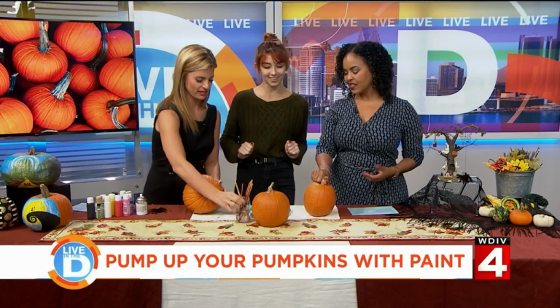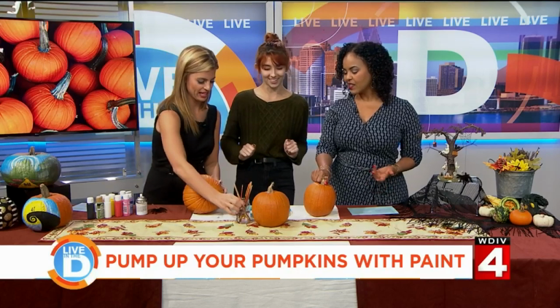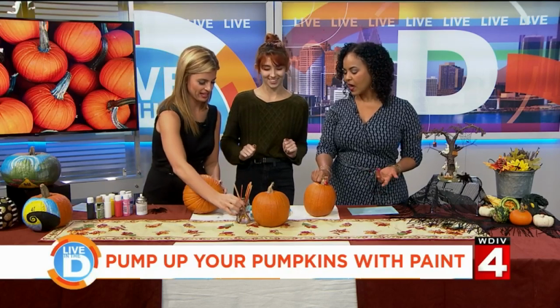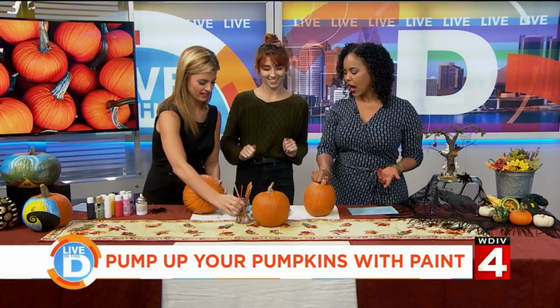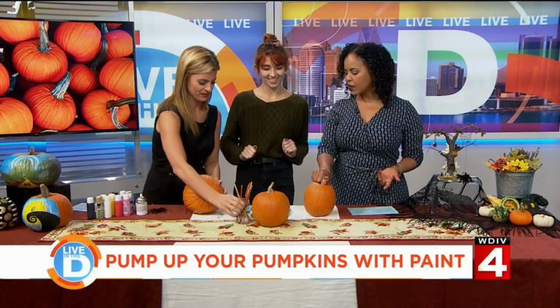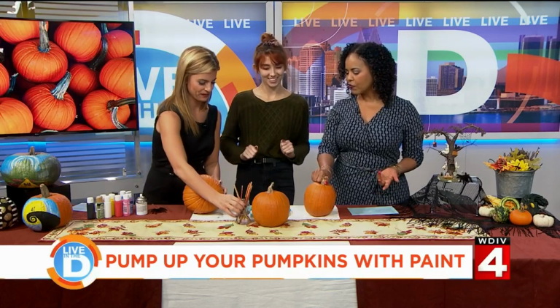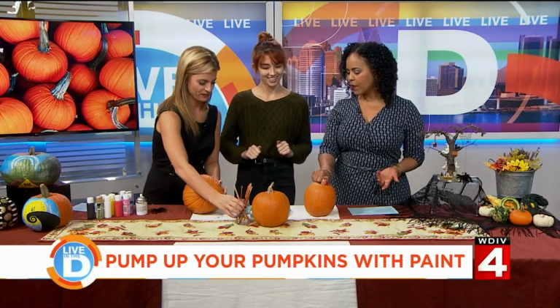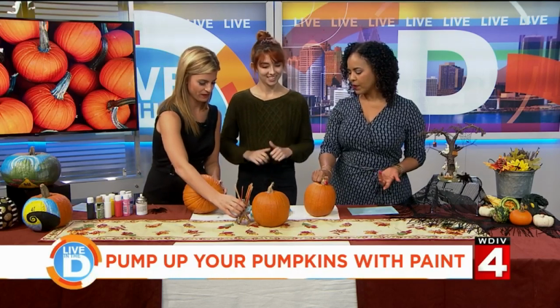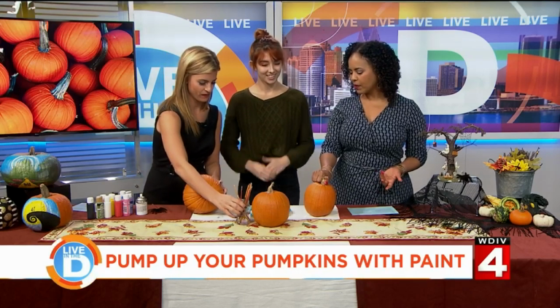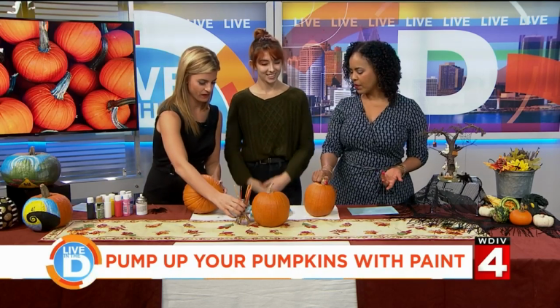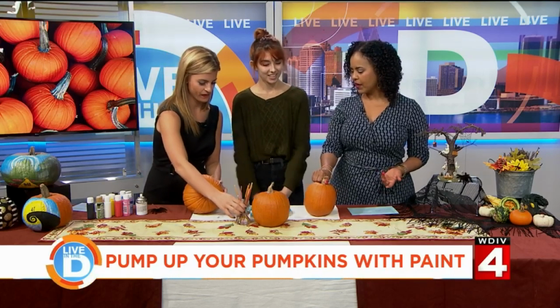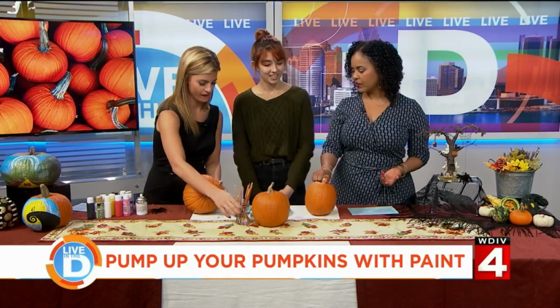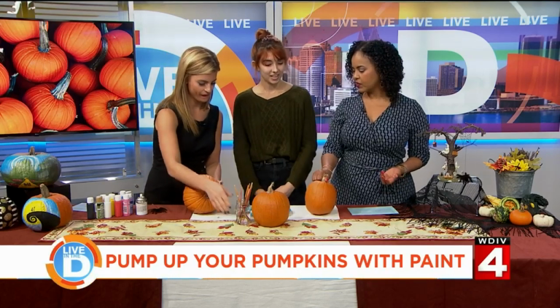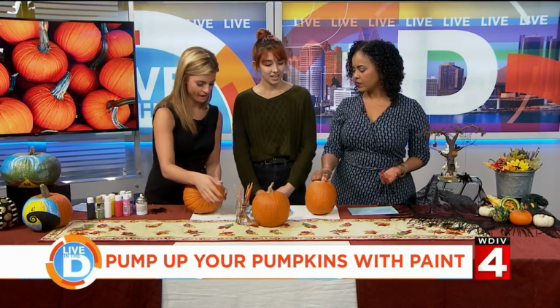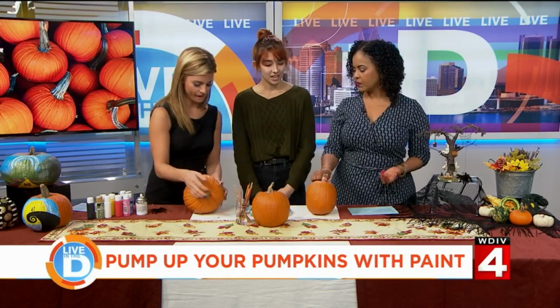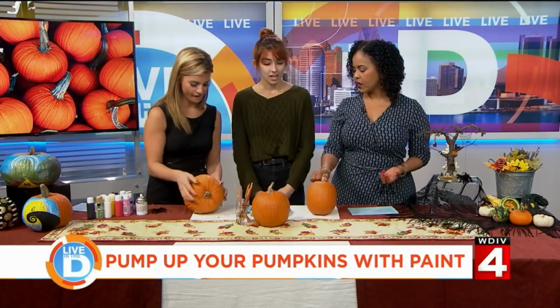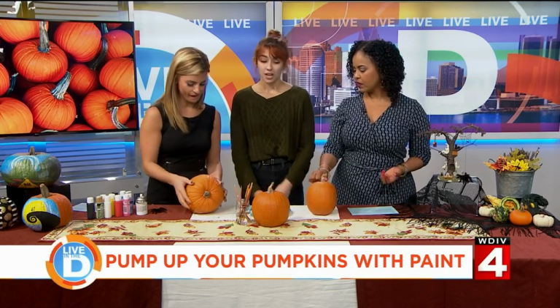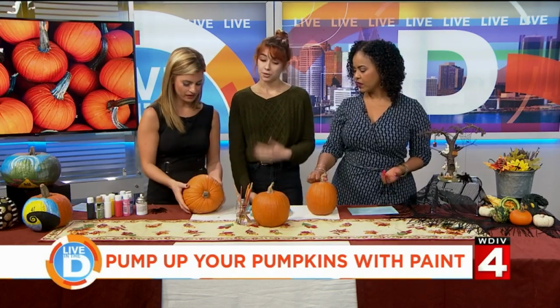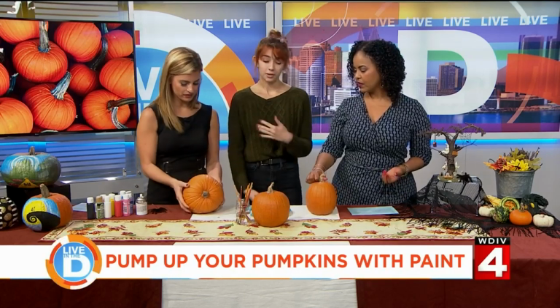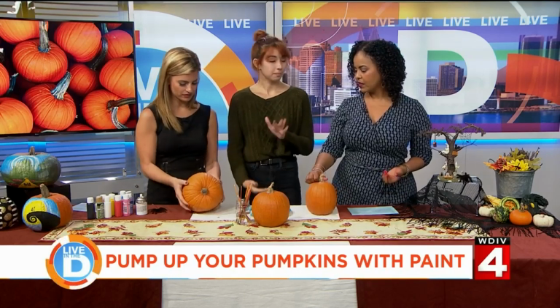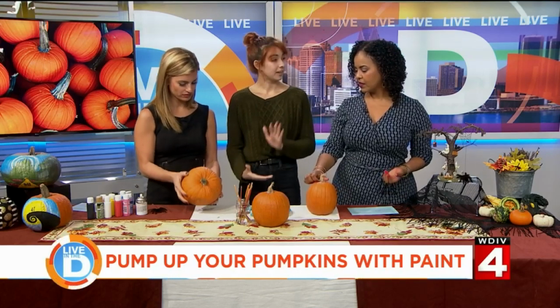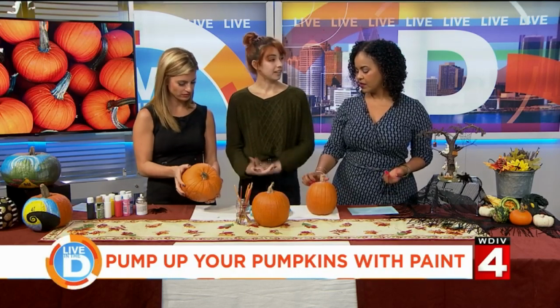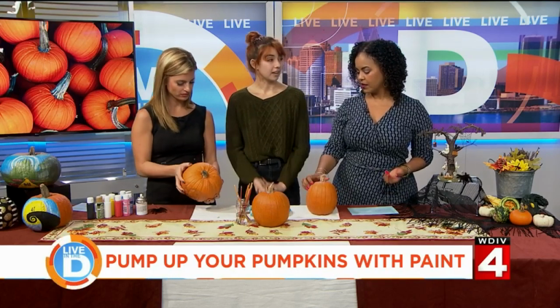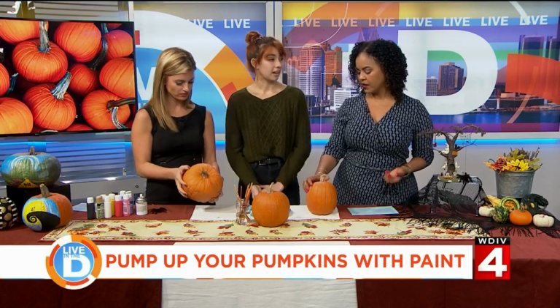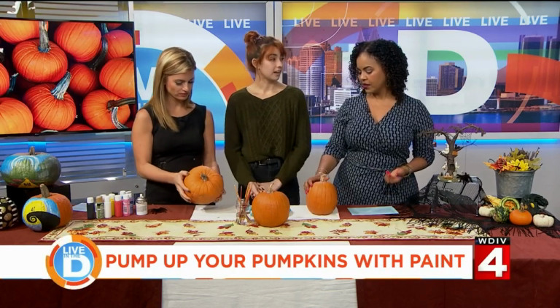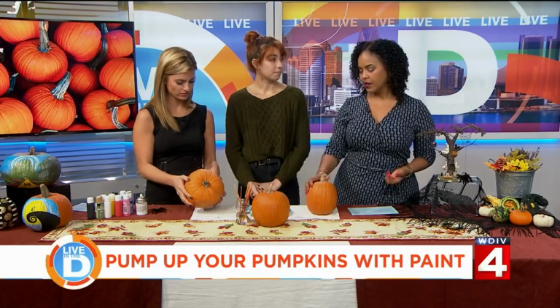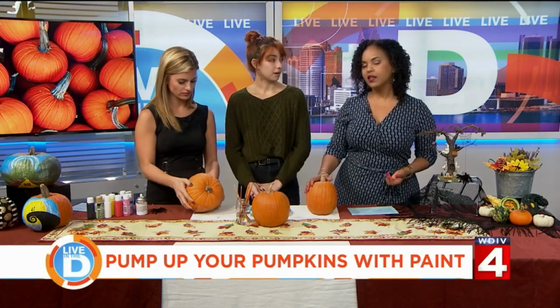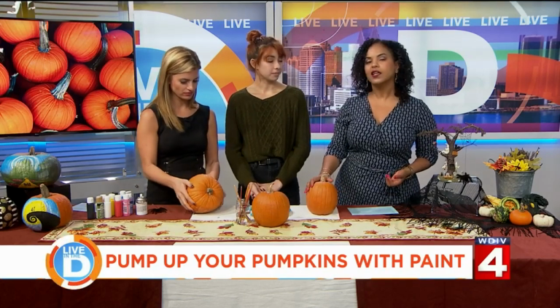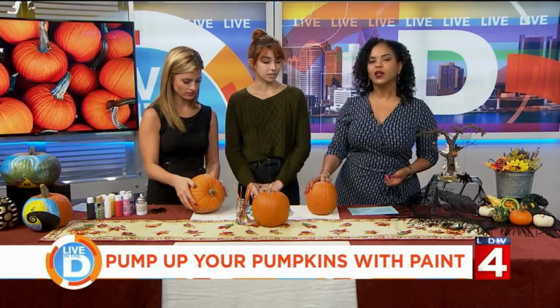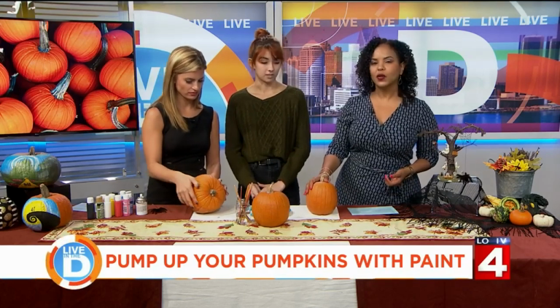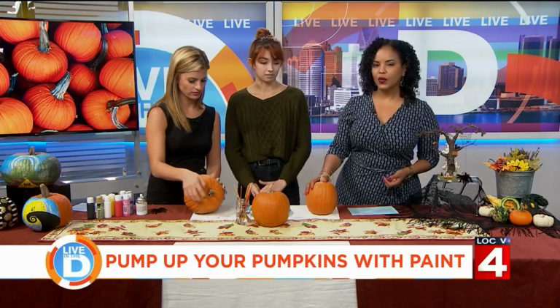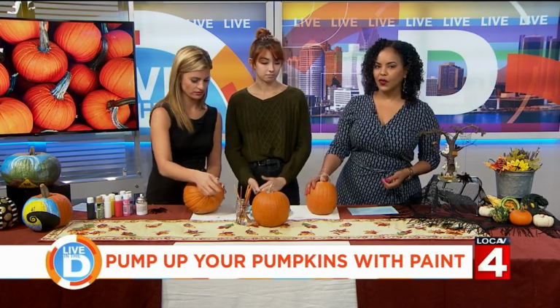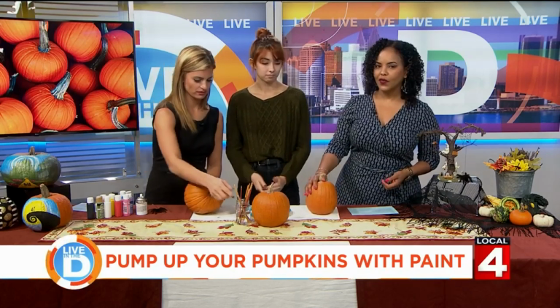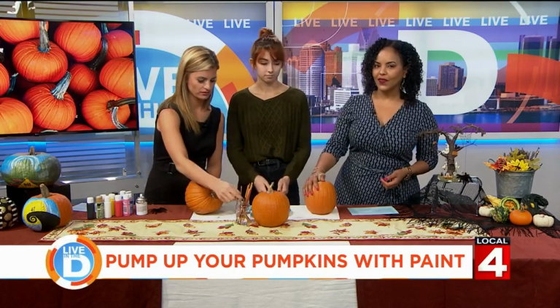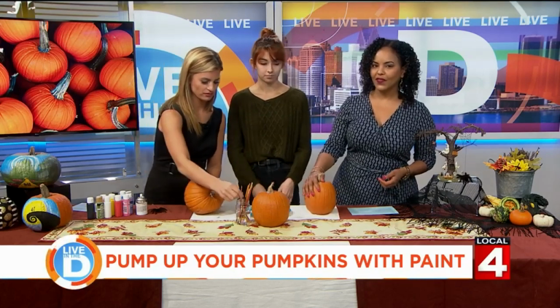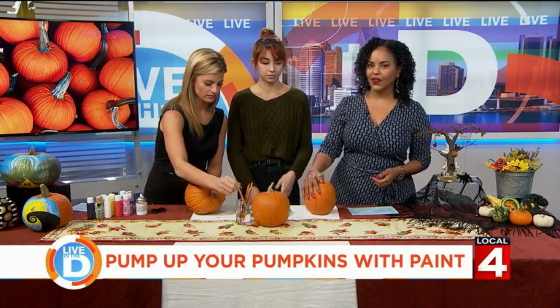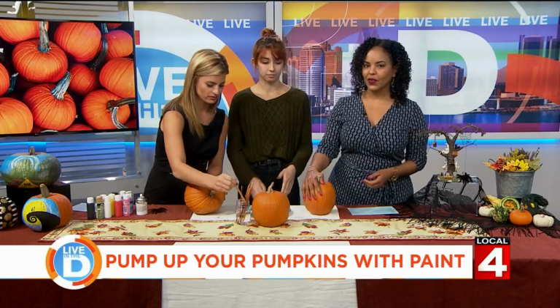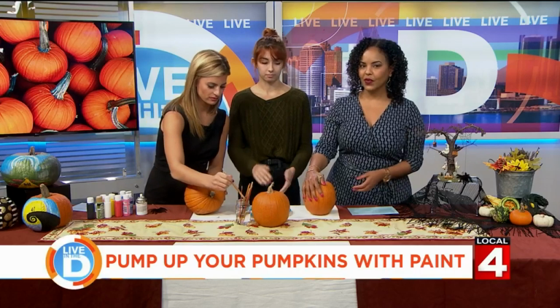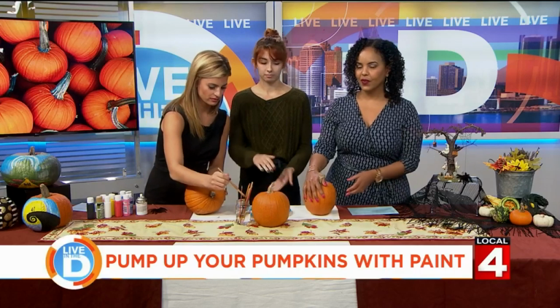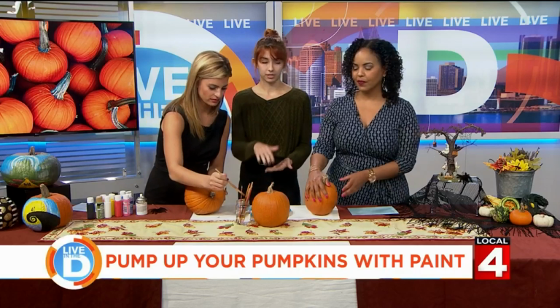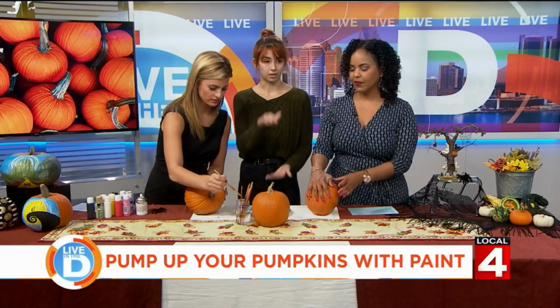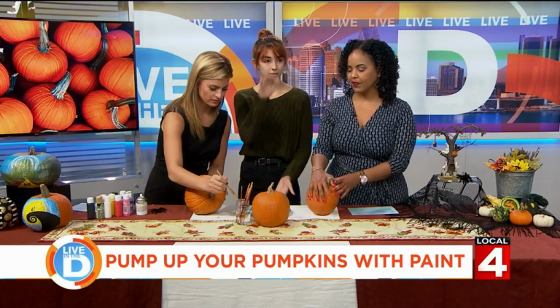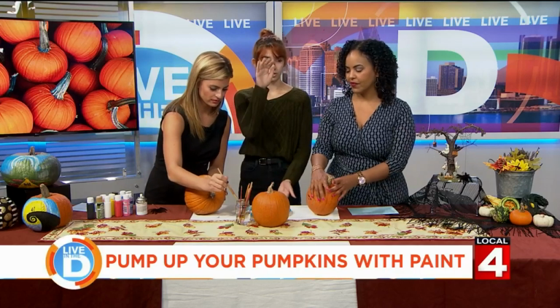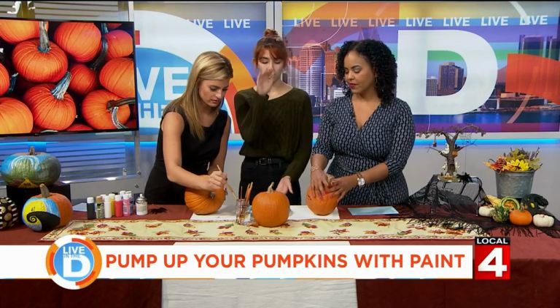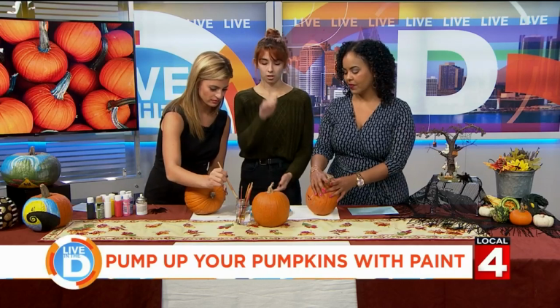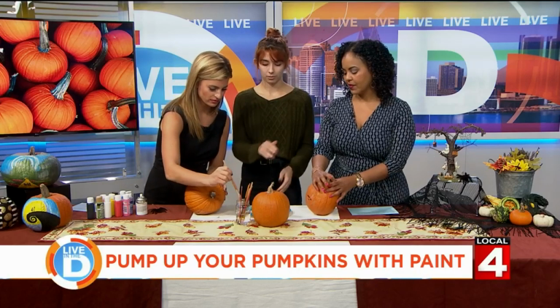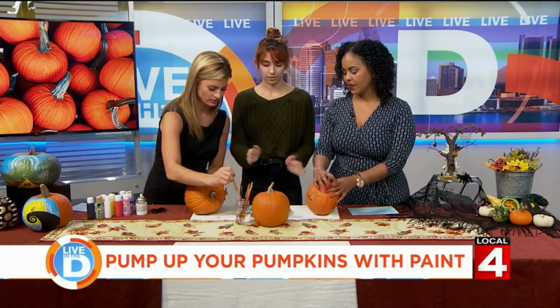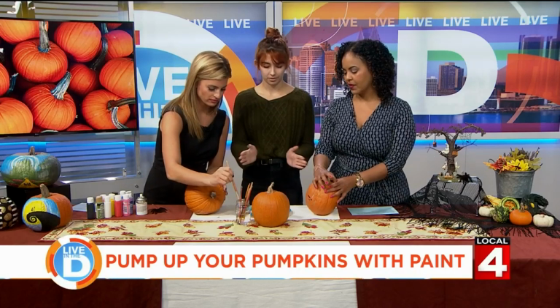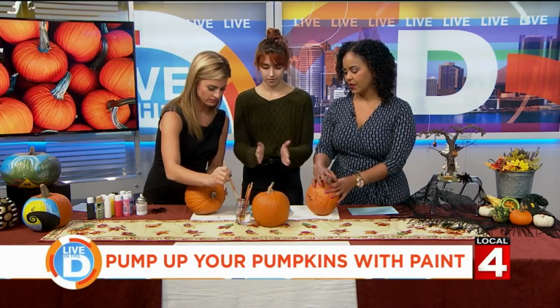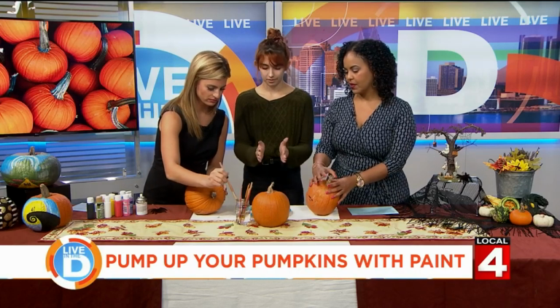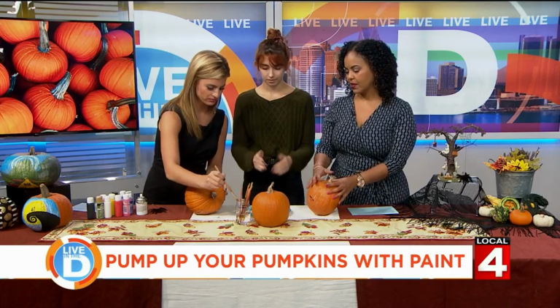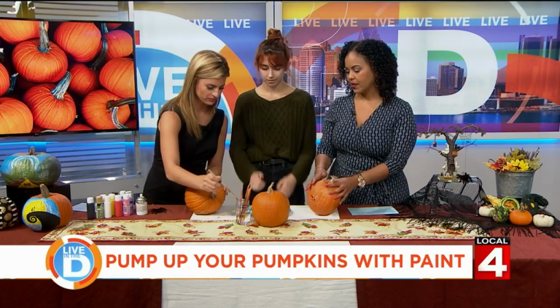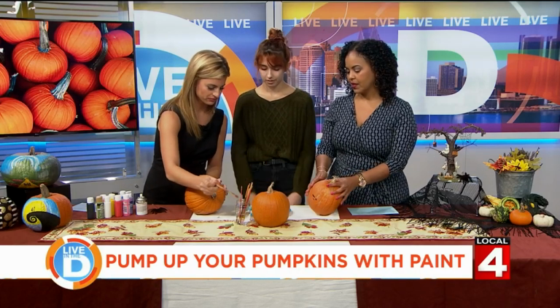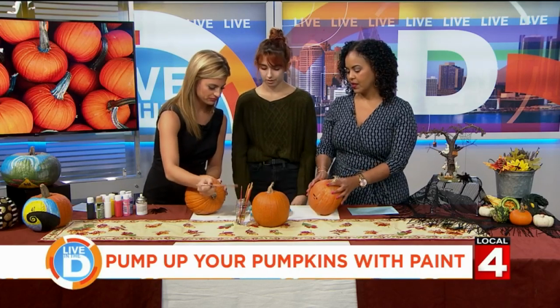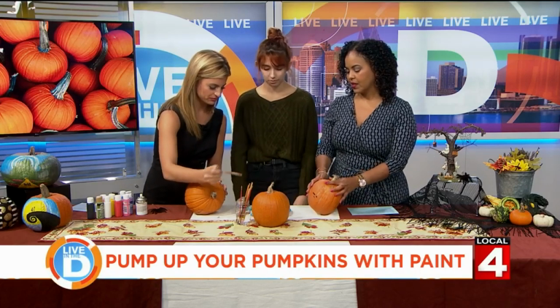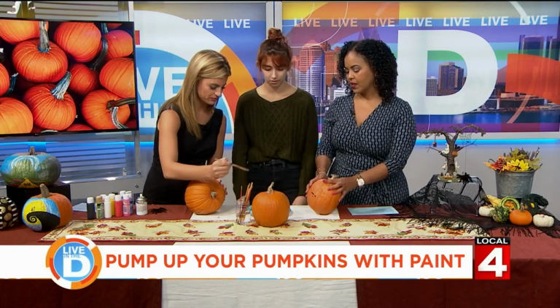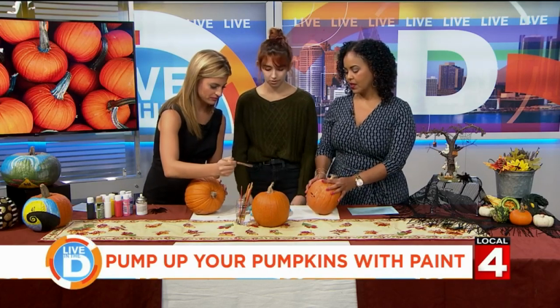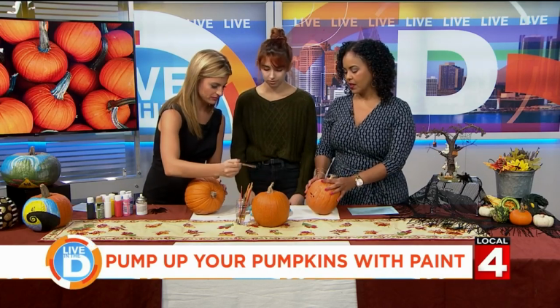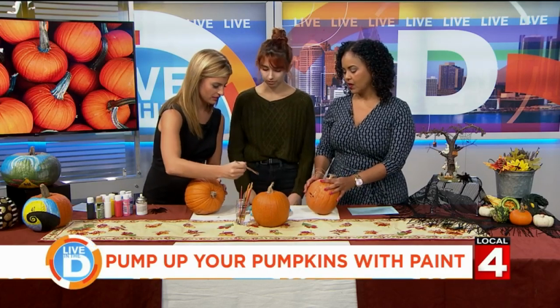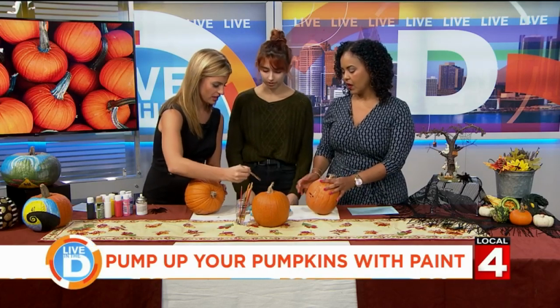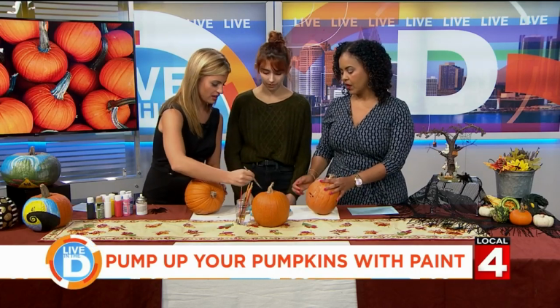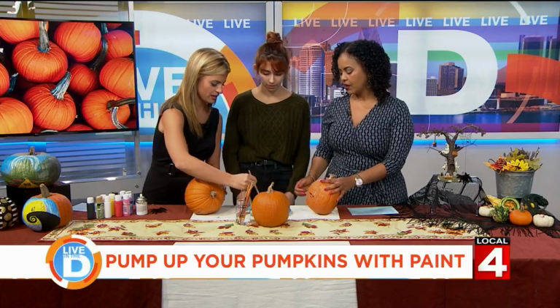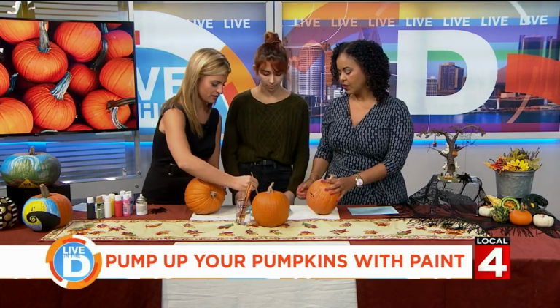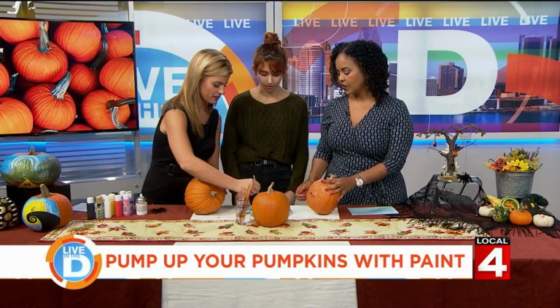Does the kind of pumpkin matter? It doesn't matter. You can paint it on any pumpkin — the tall ones, skinny ones, whatever you want.